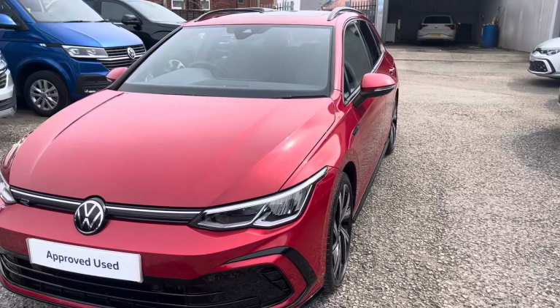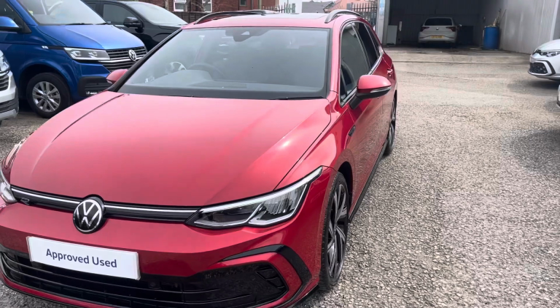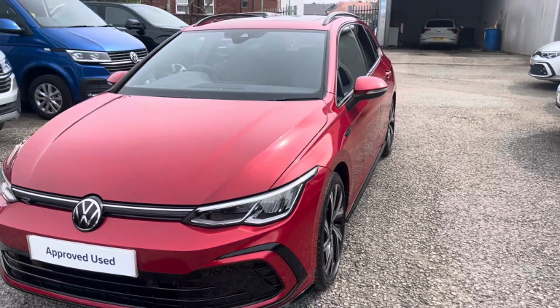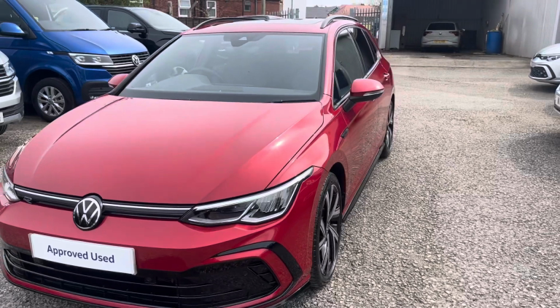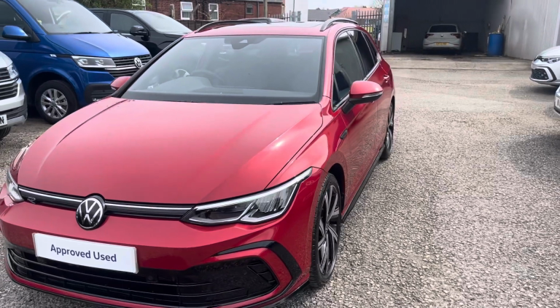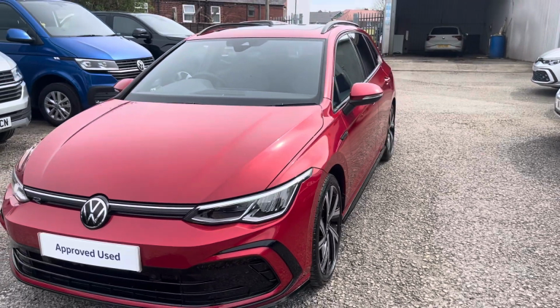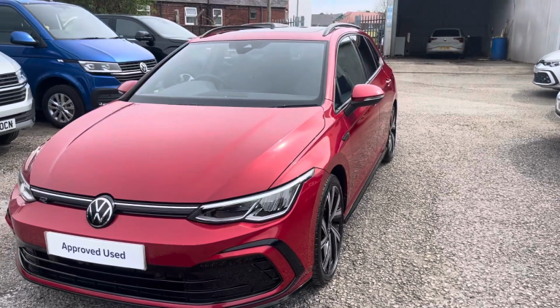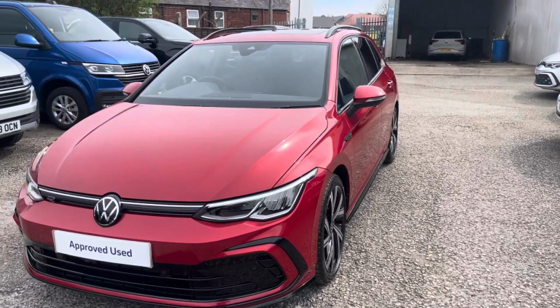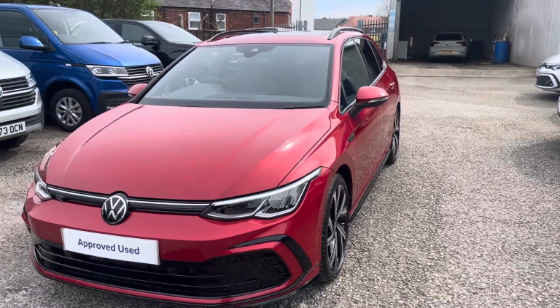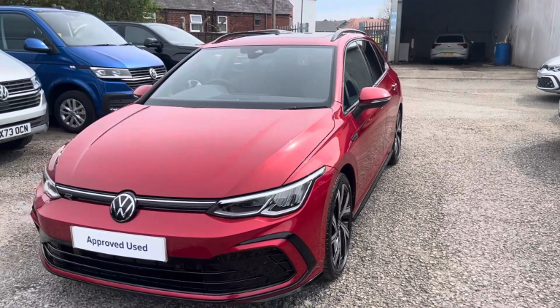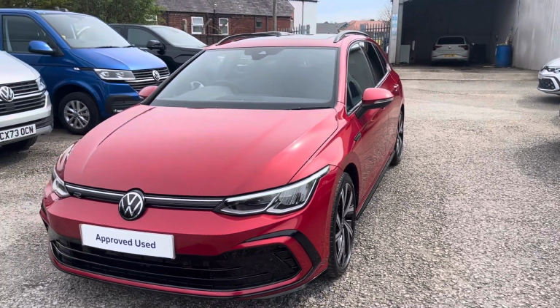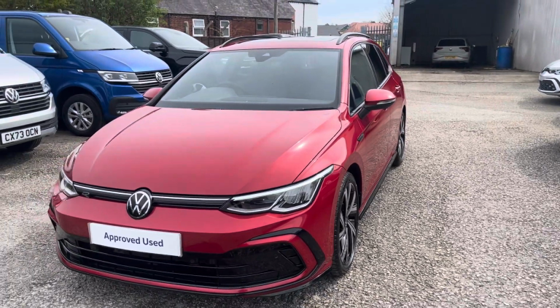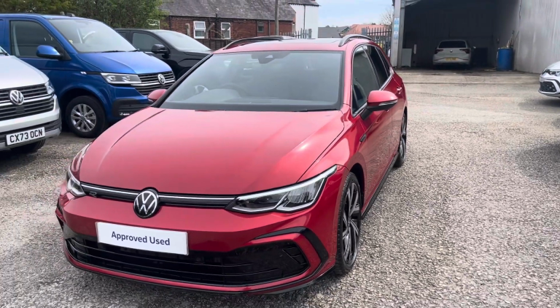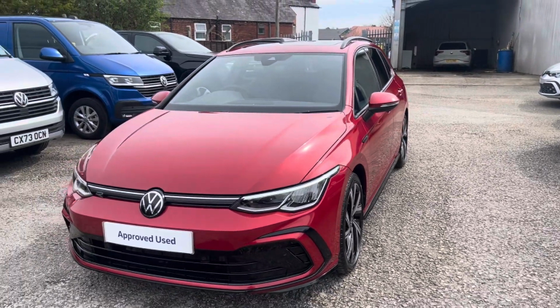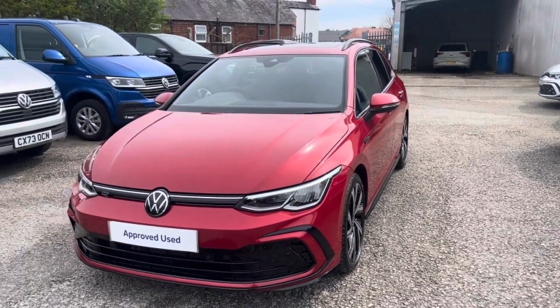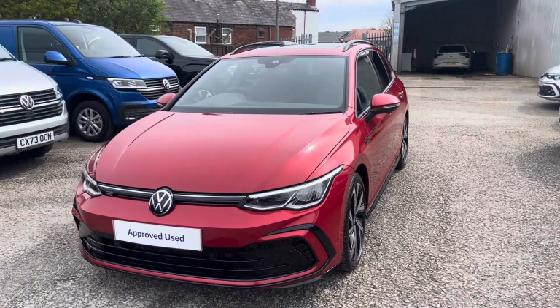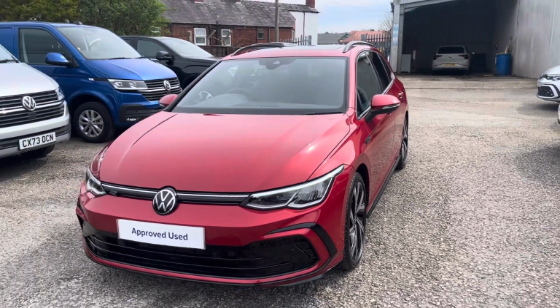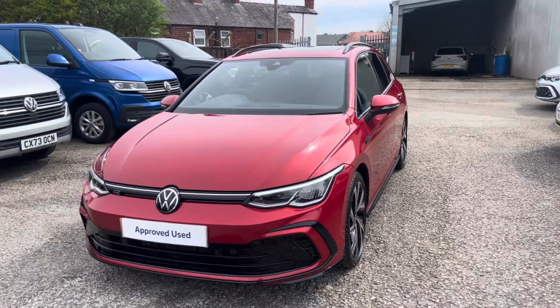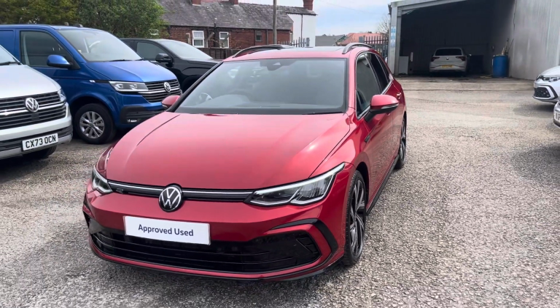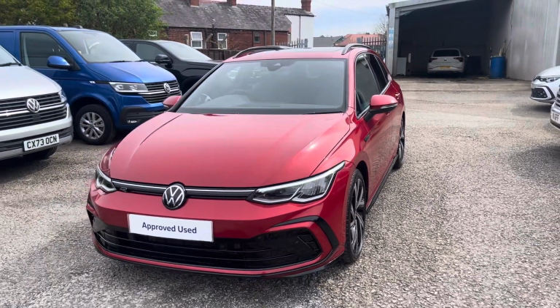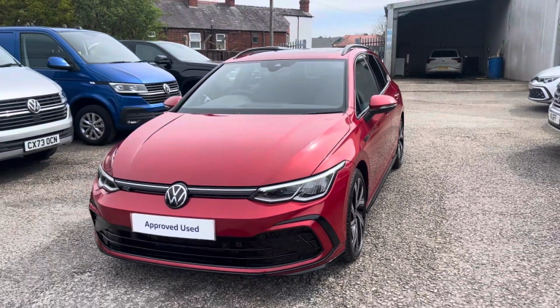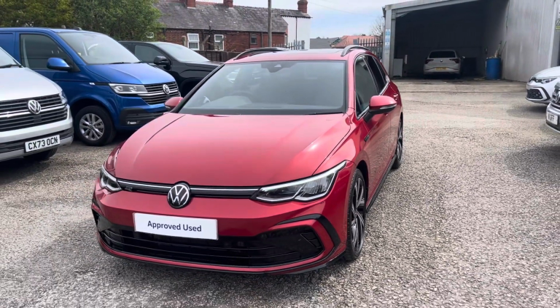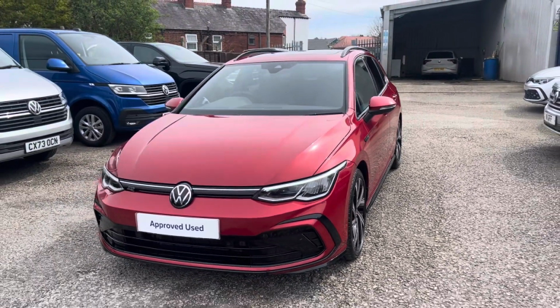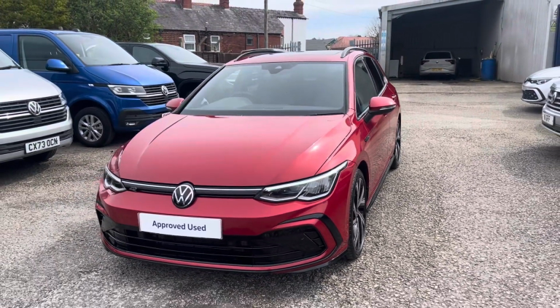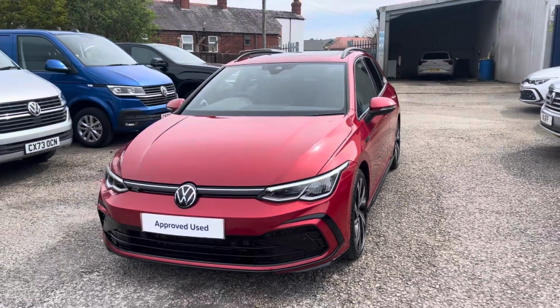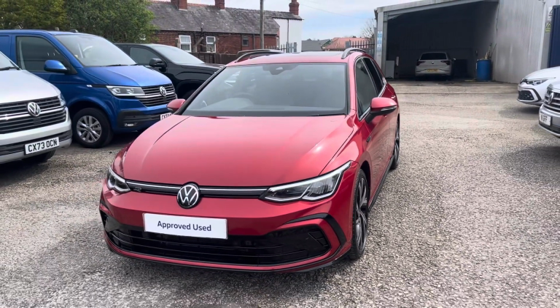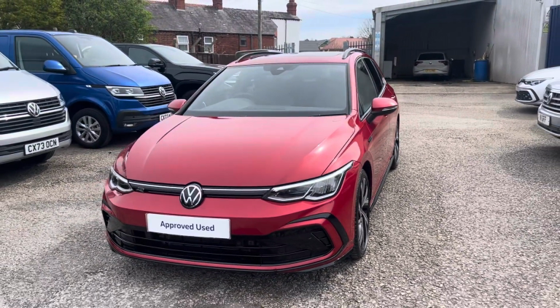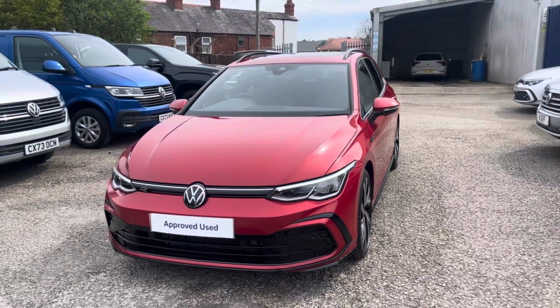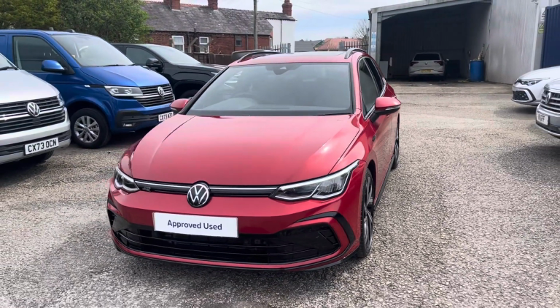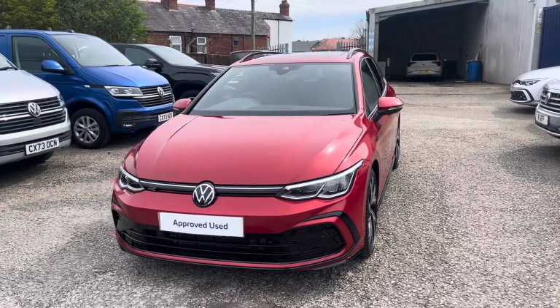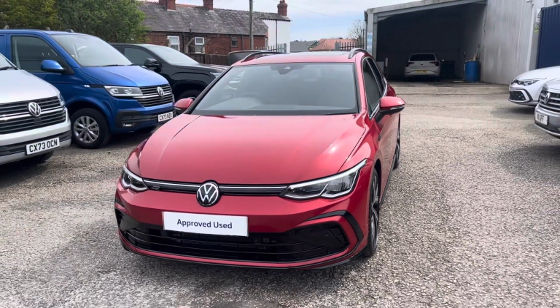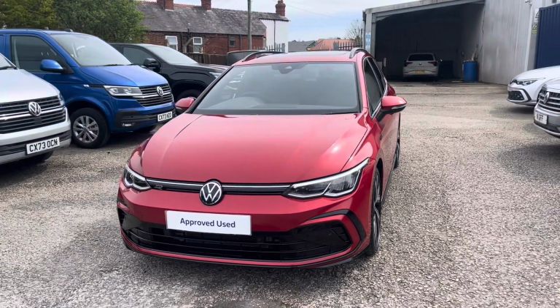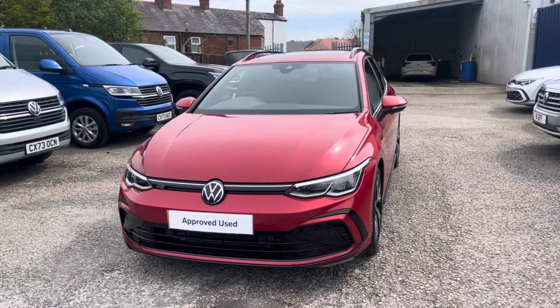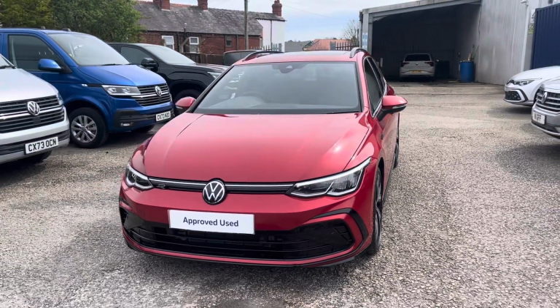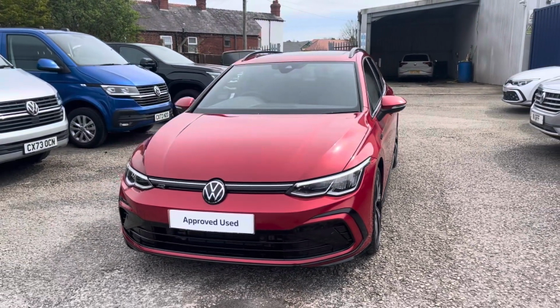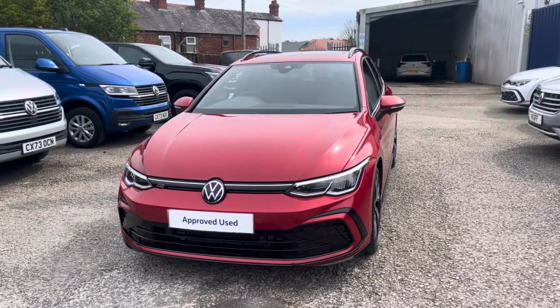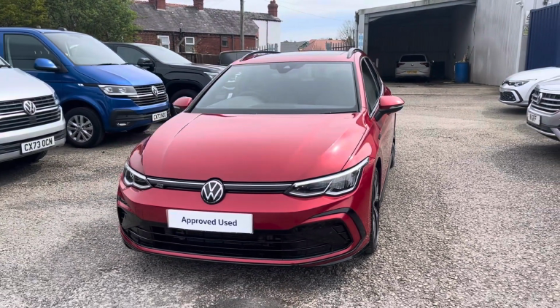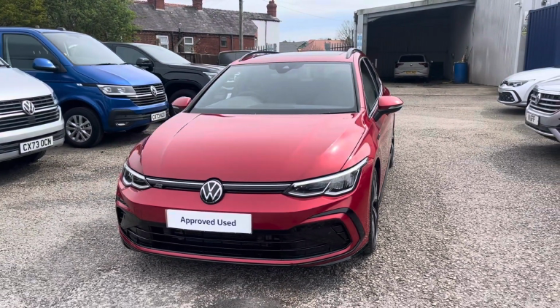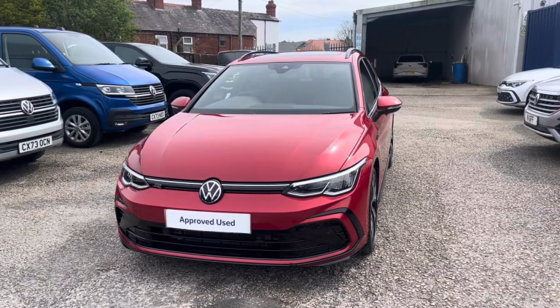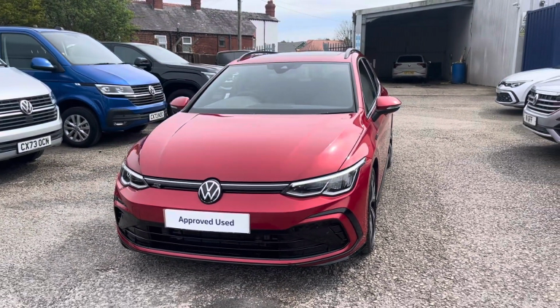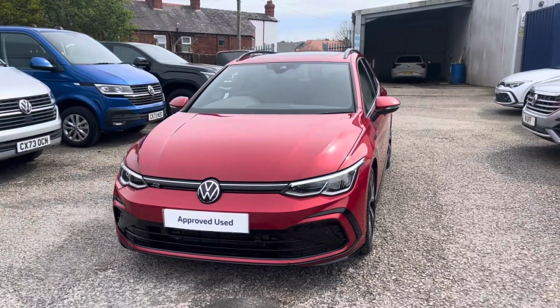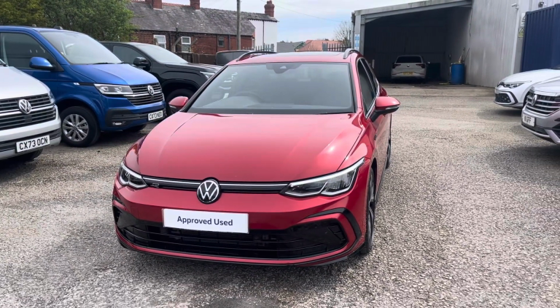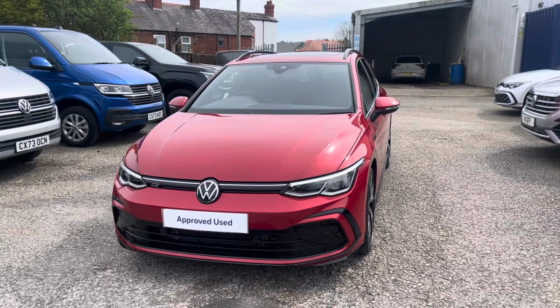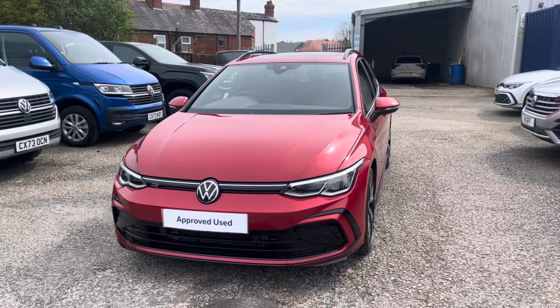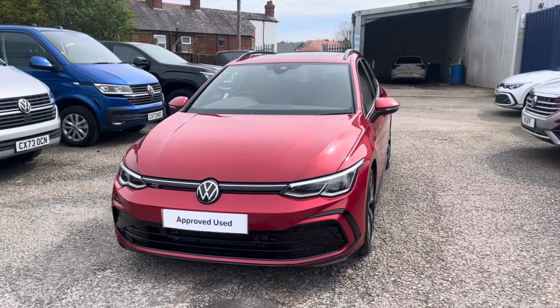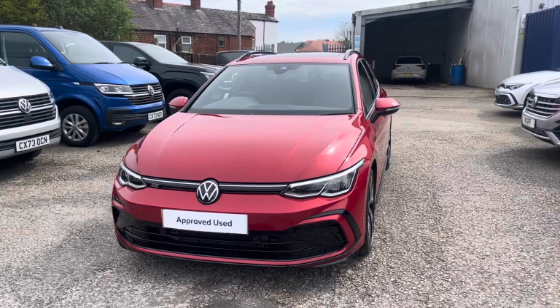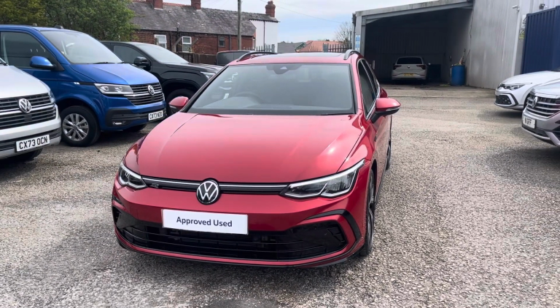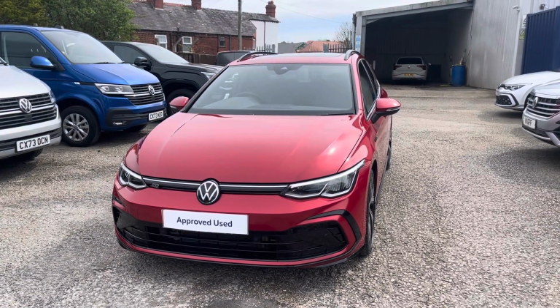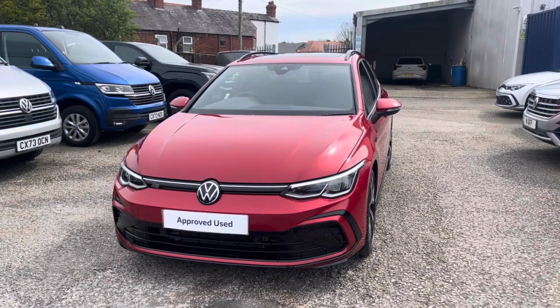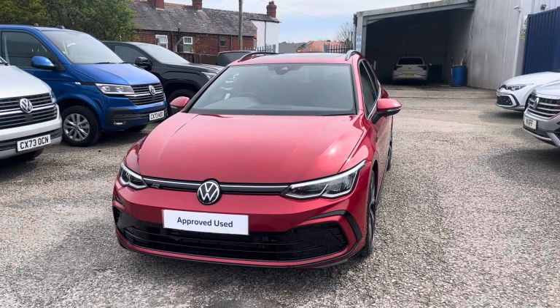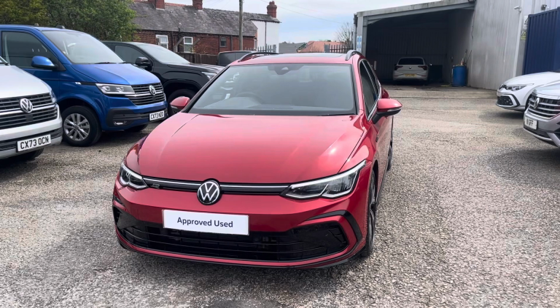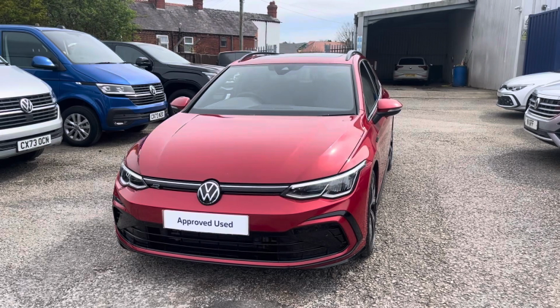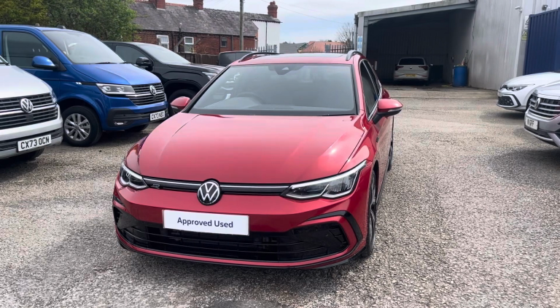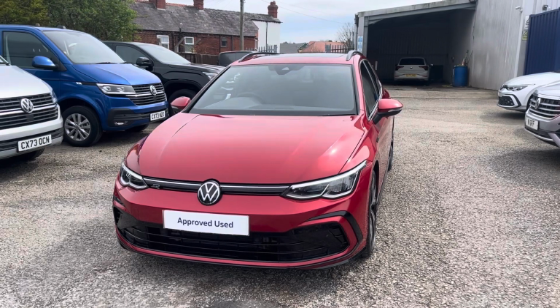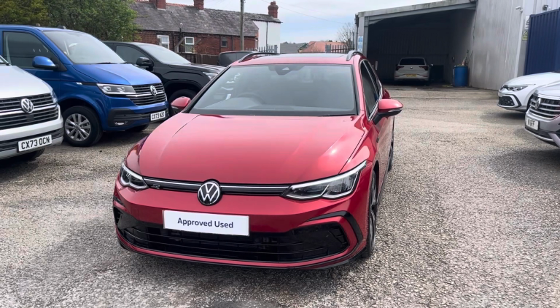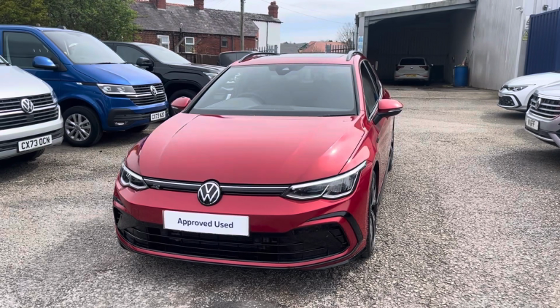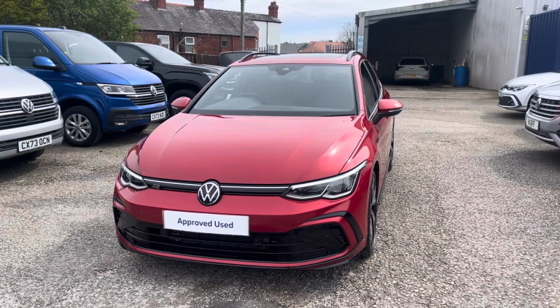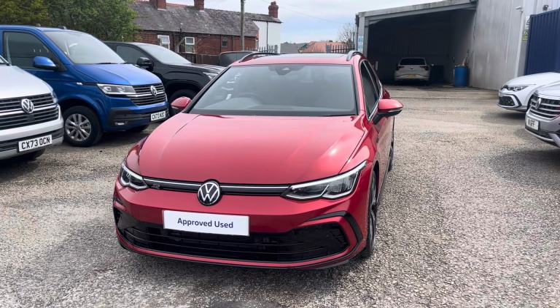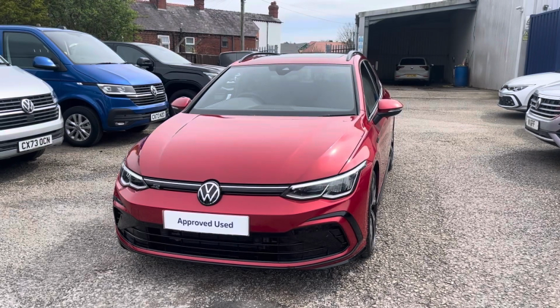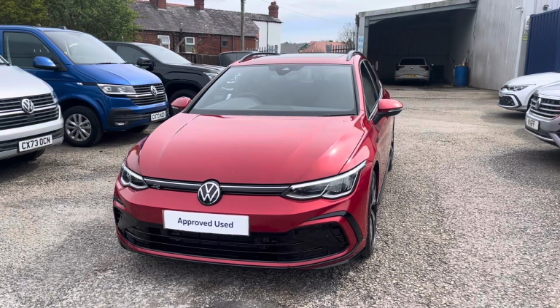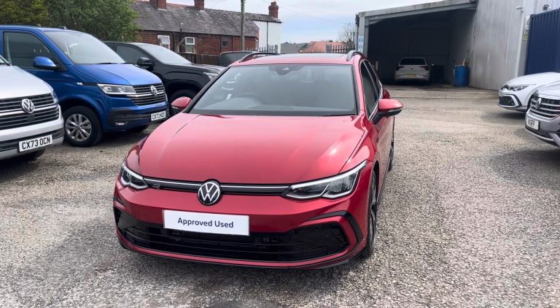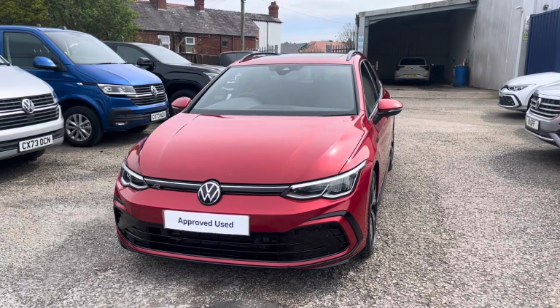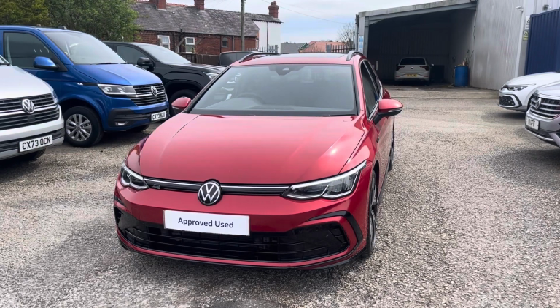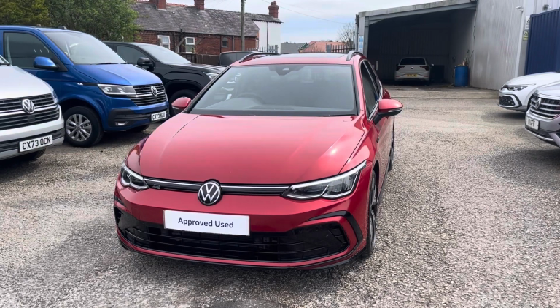Hello, my name is Conor from Wrexham Volkswagen and today I'd like to present you with this gorgeous approved used Volkswagen Golf R-Line.